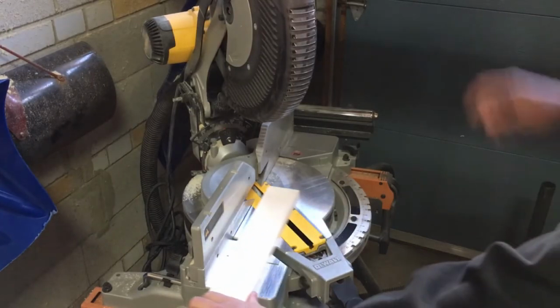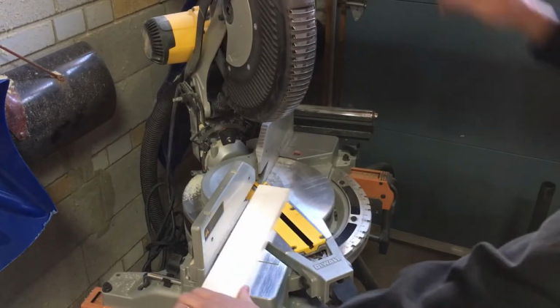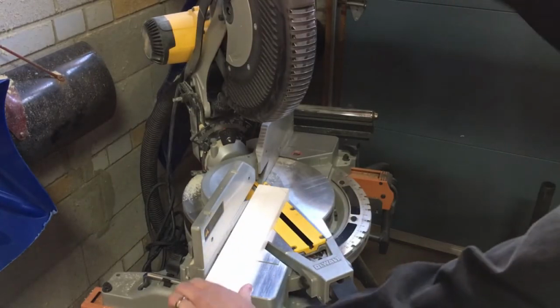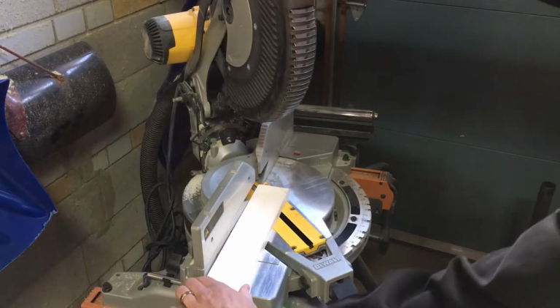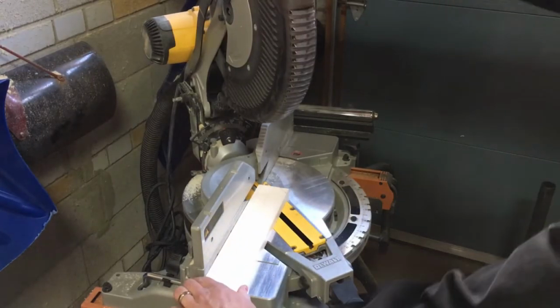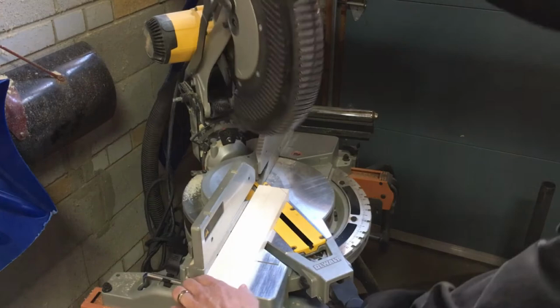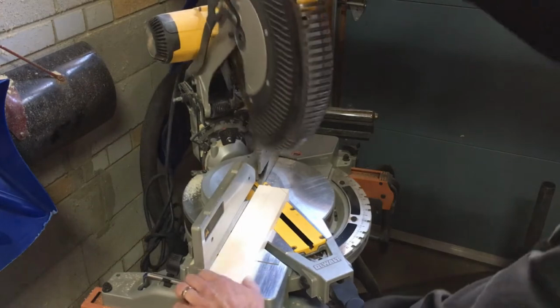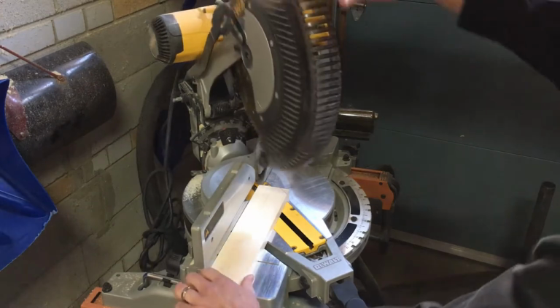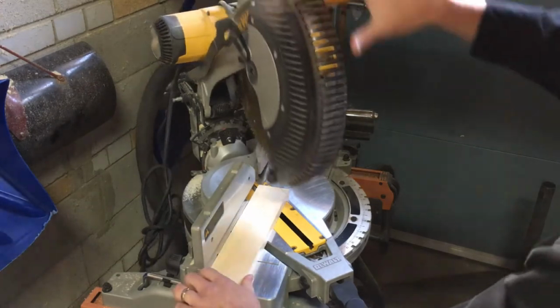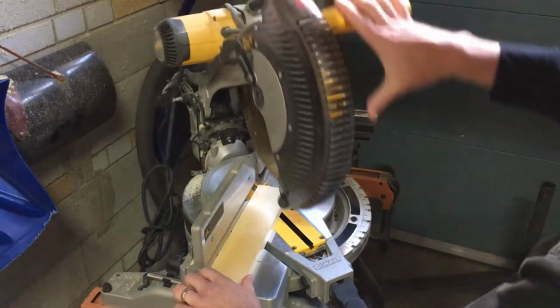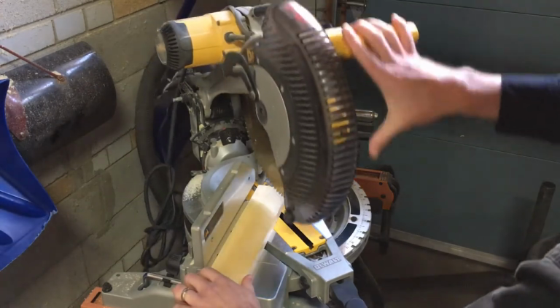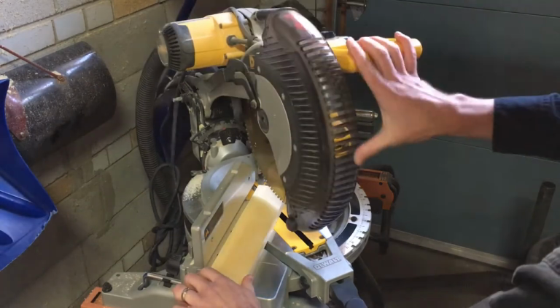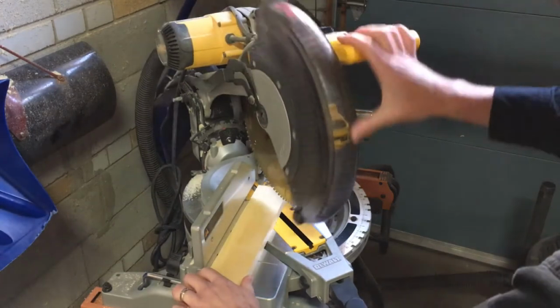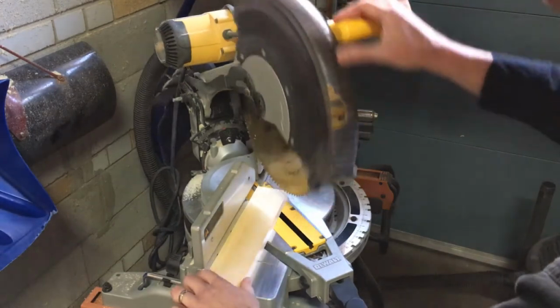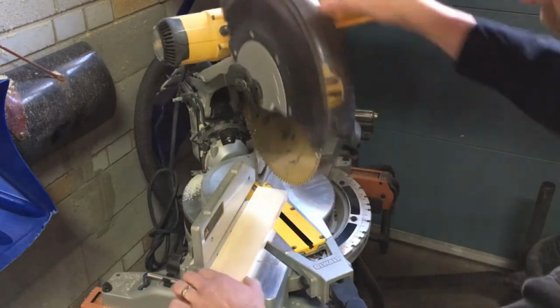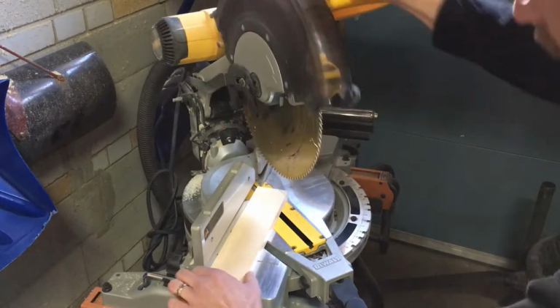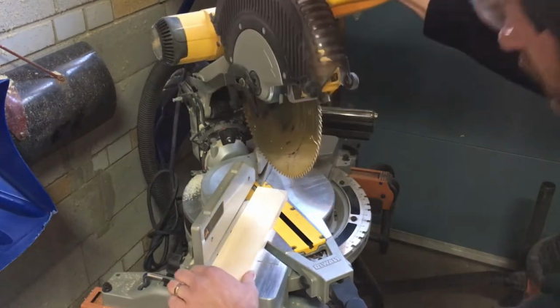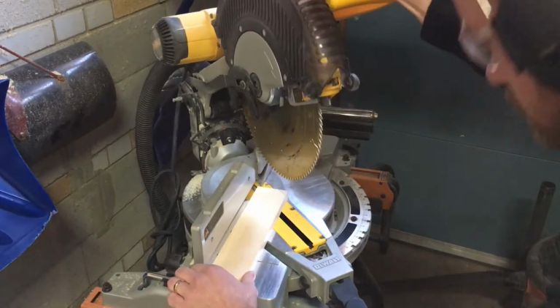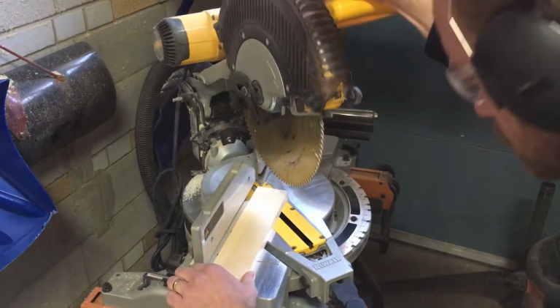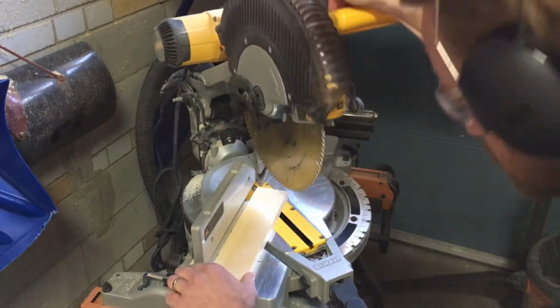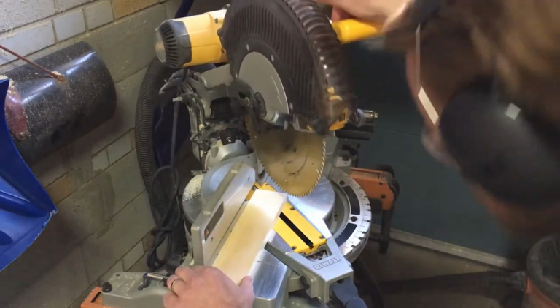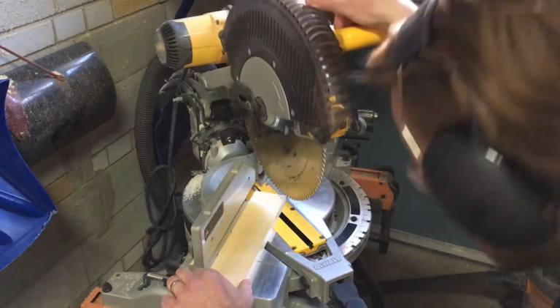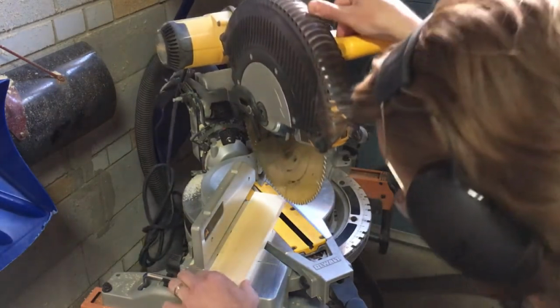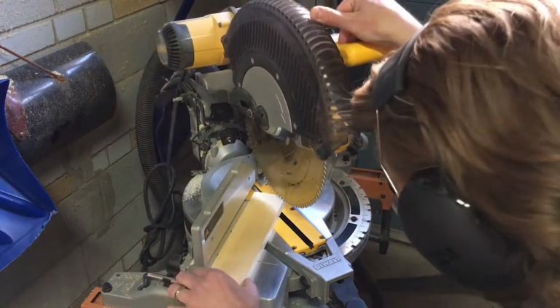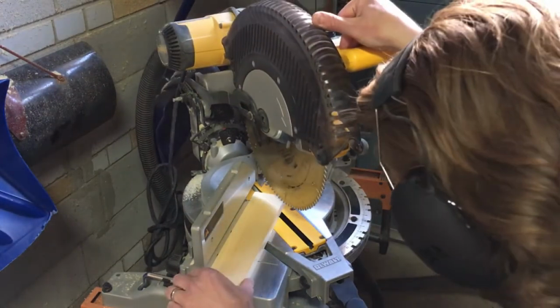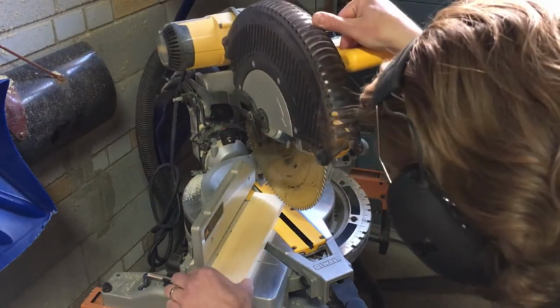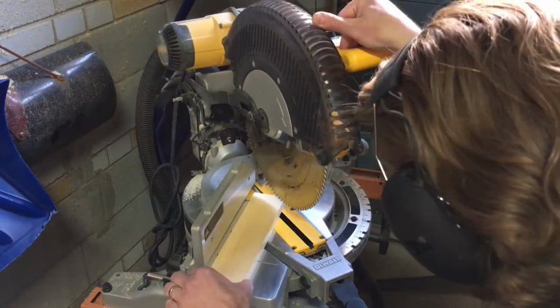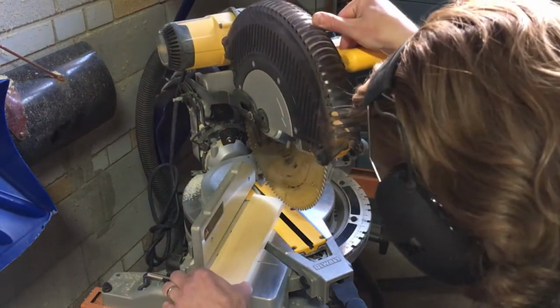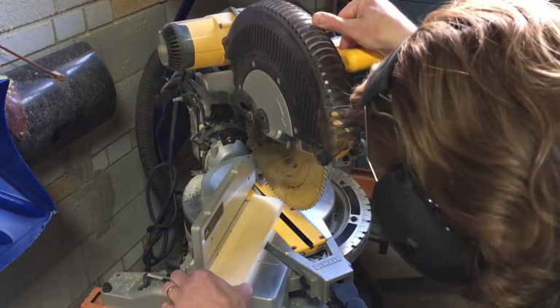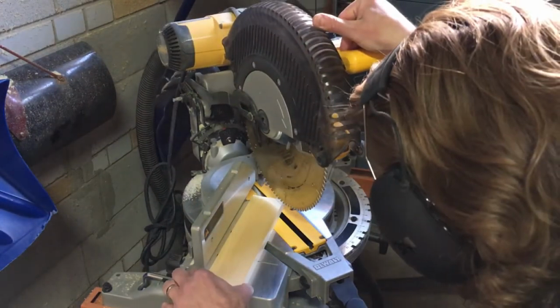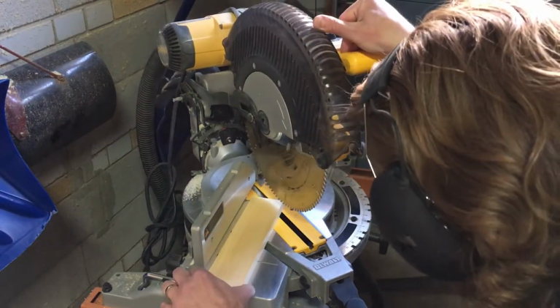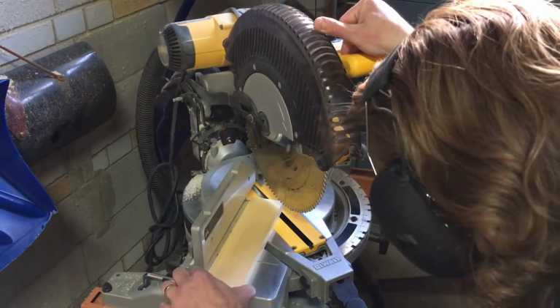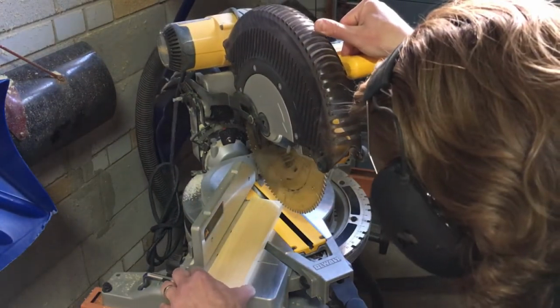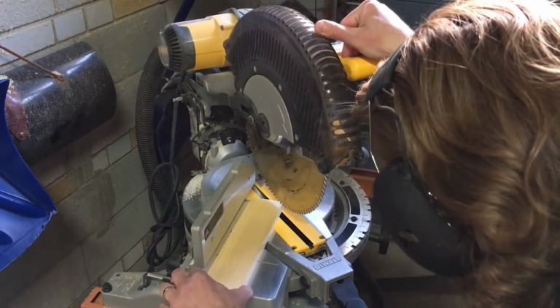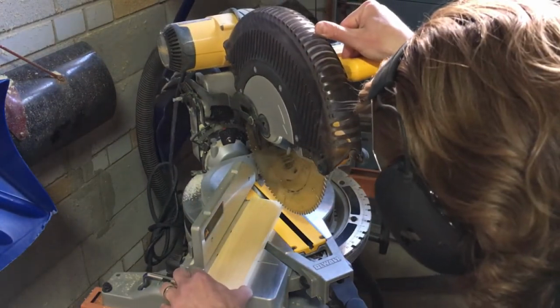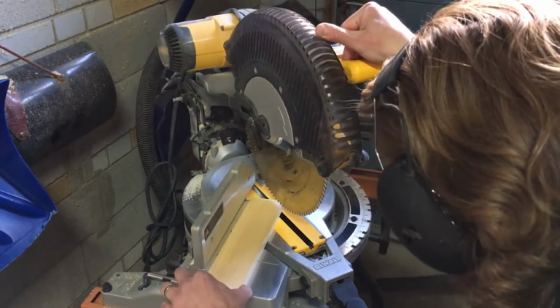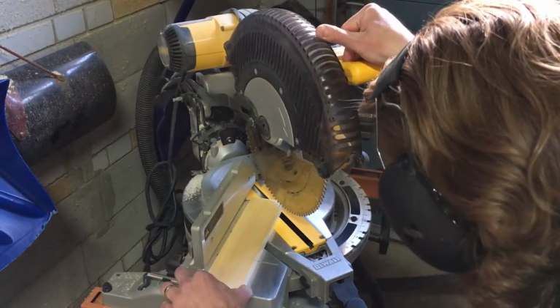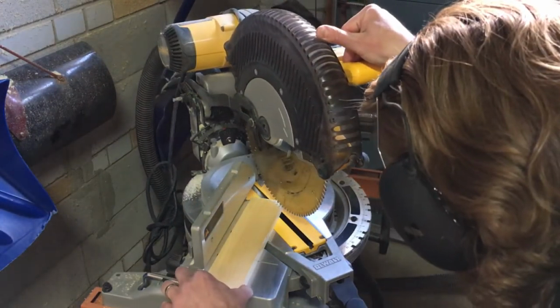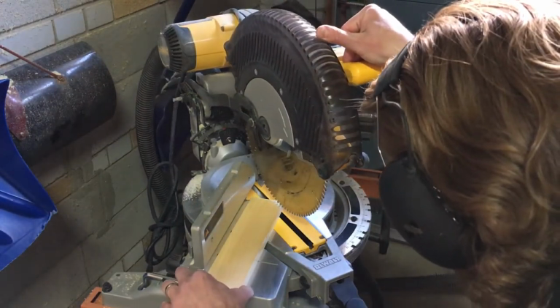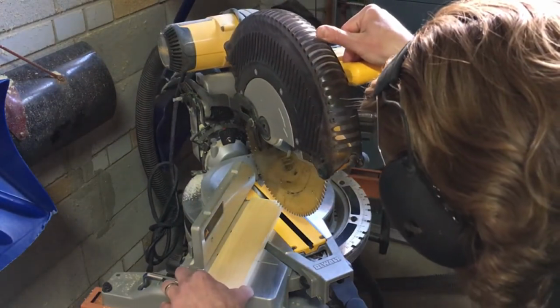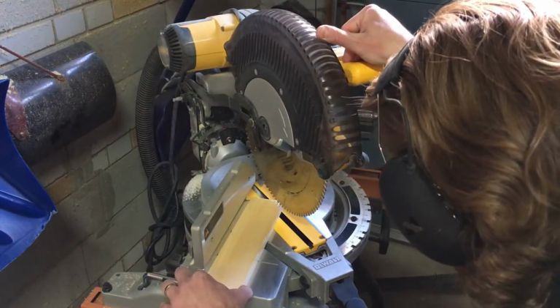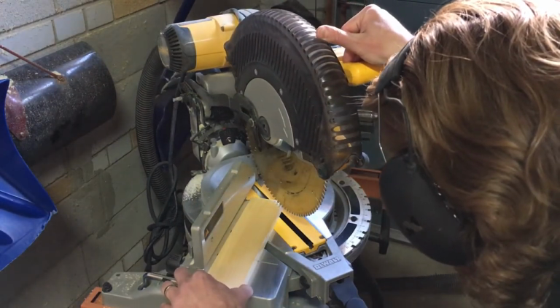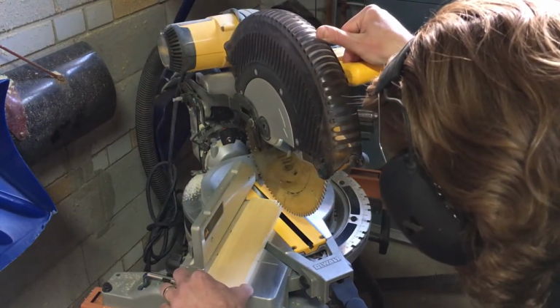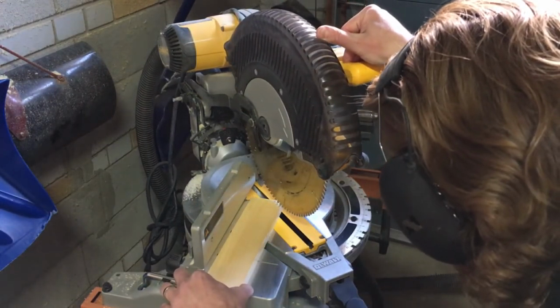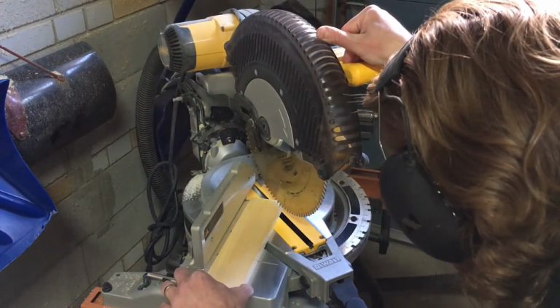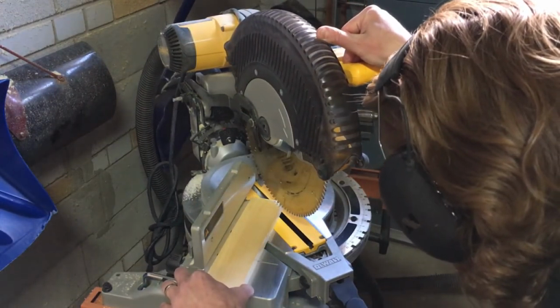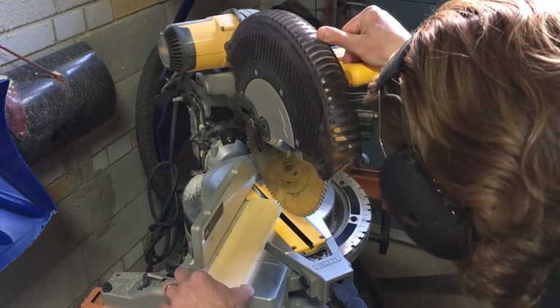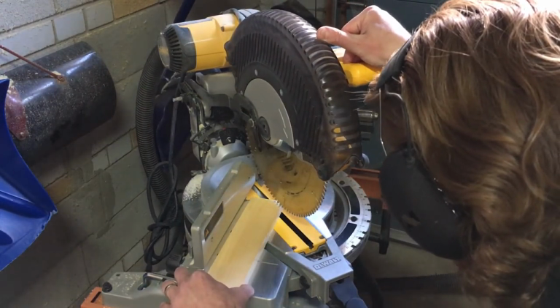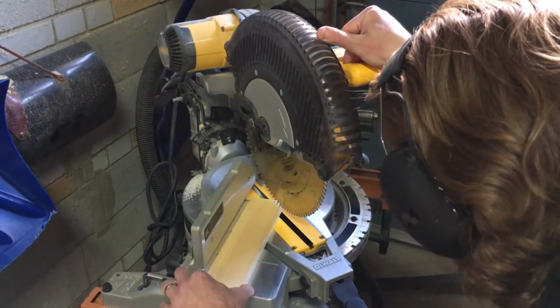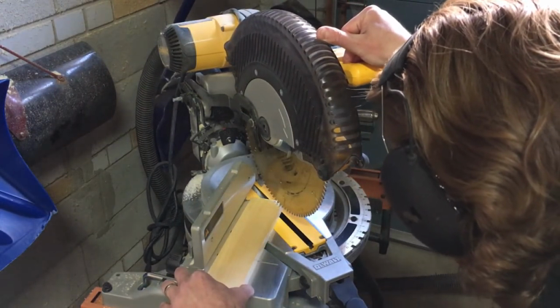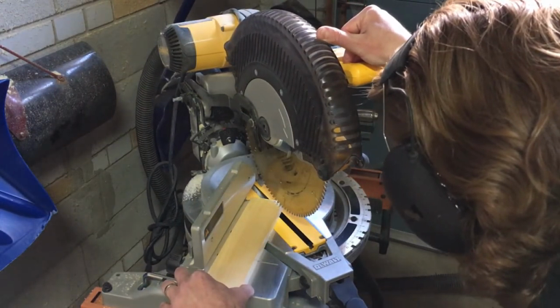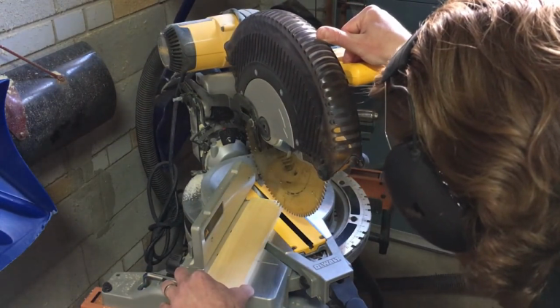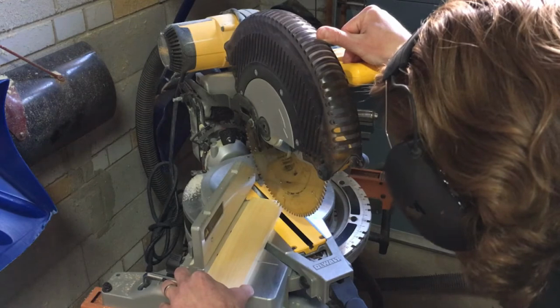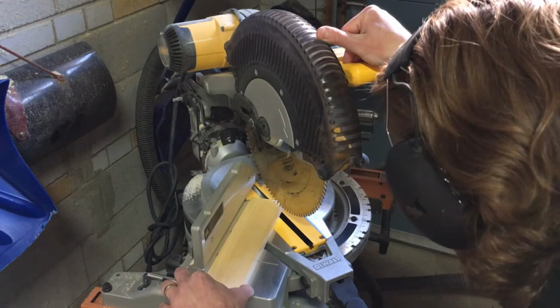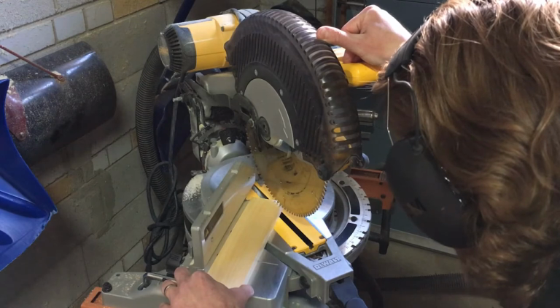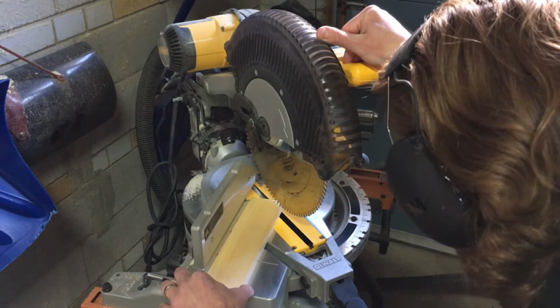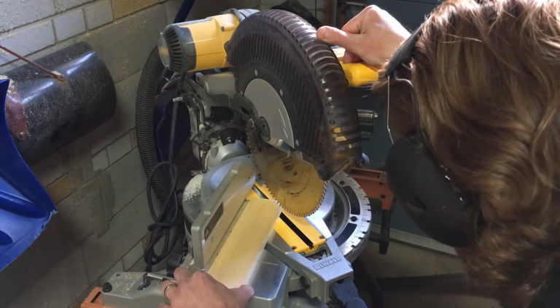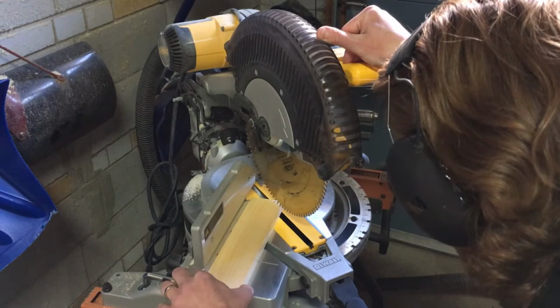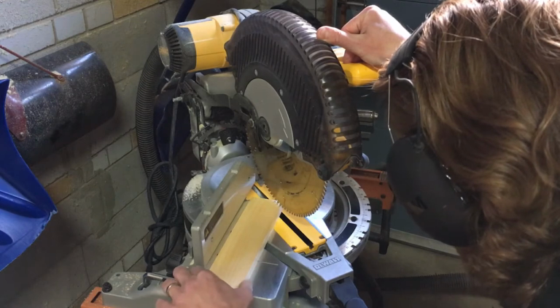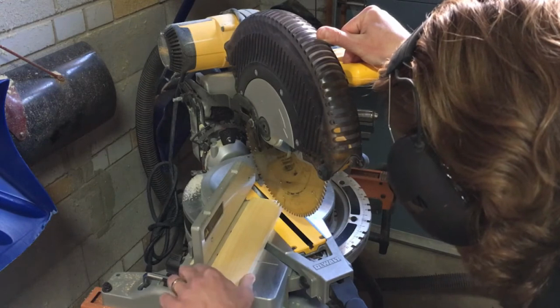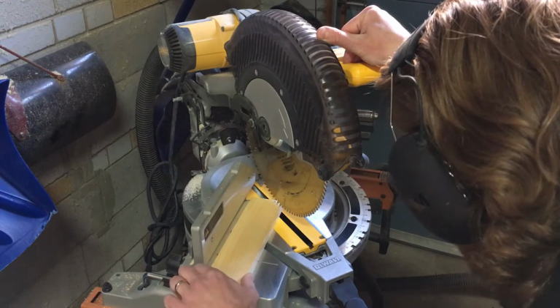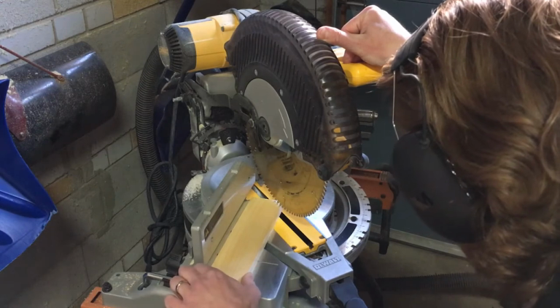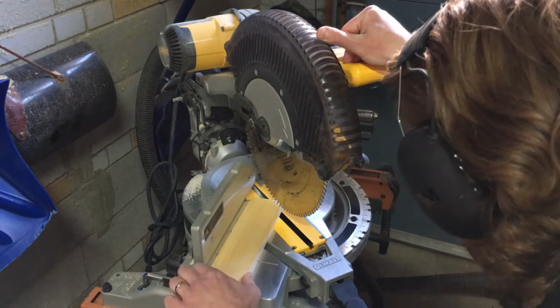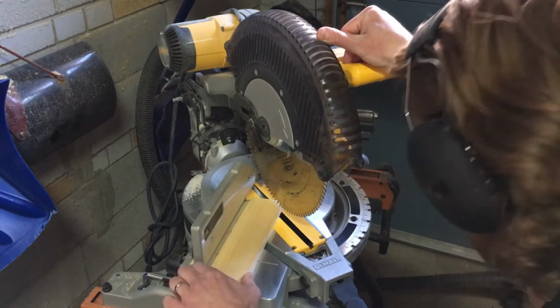Next I set the miter saw to 45 degrees to cut the front corner off the top of each leg, just because I think it looks nicer.